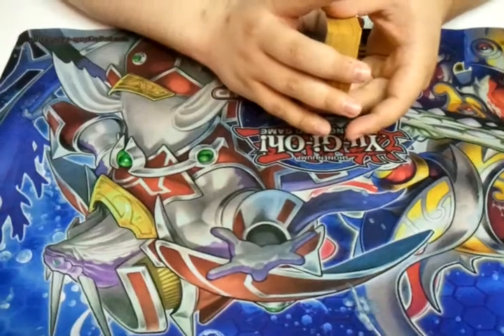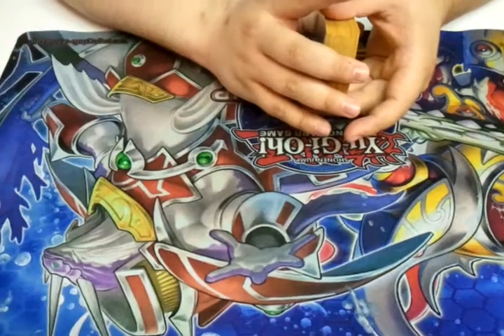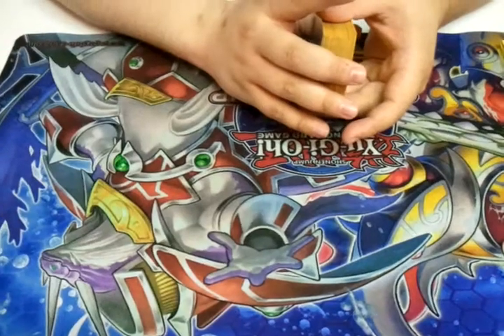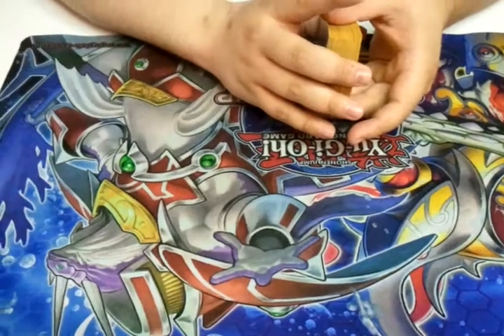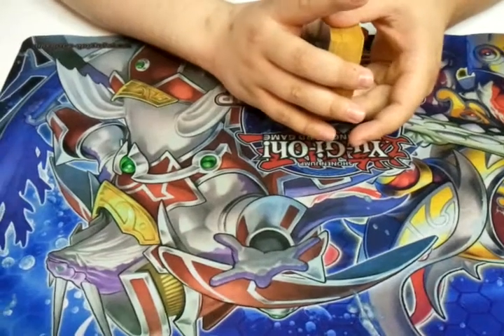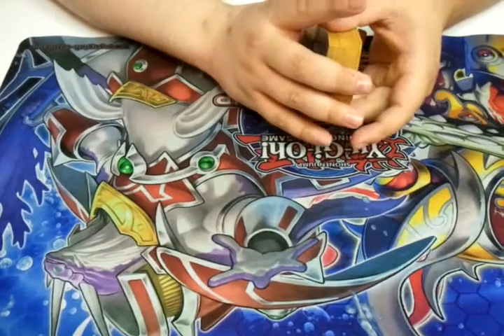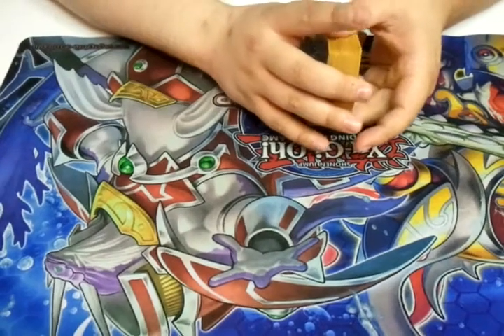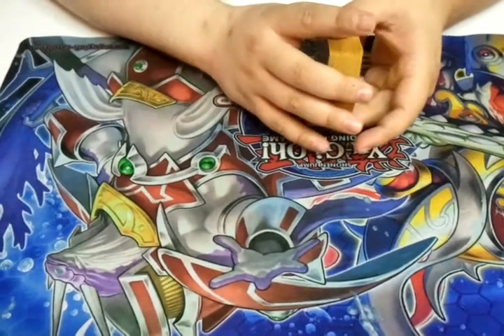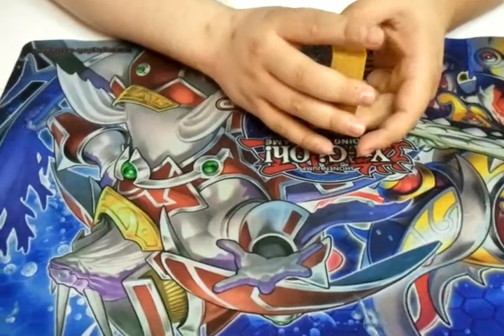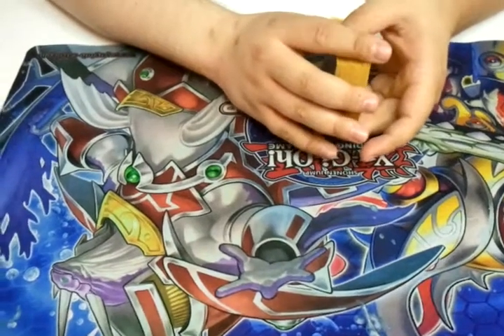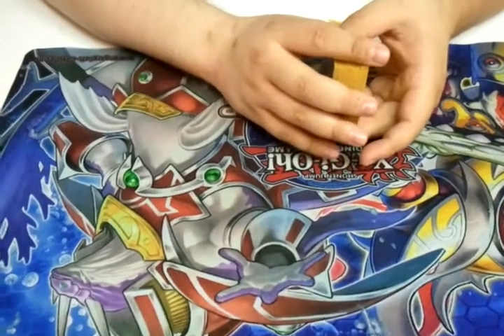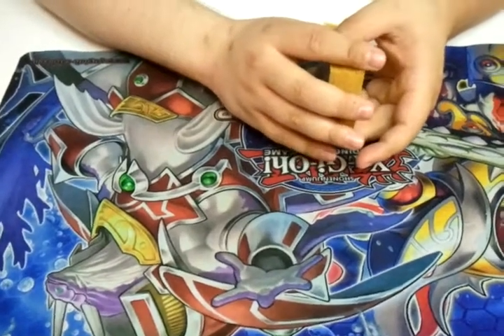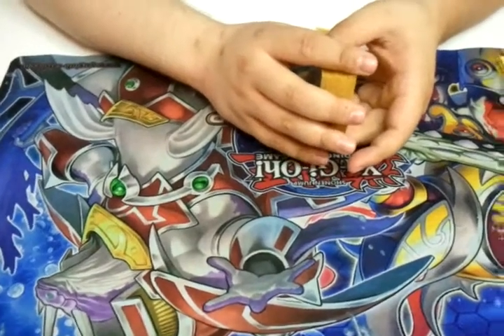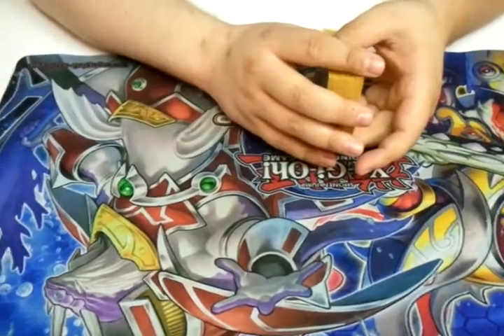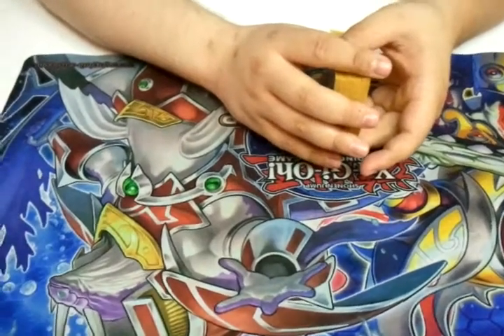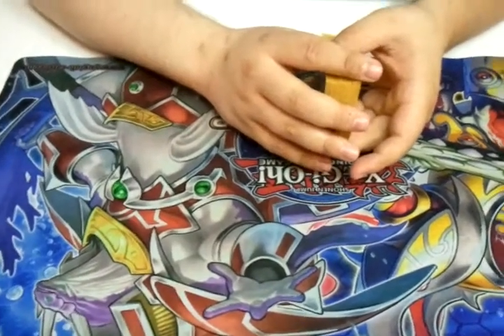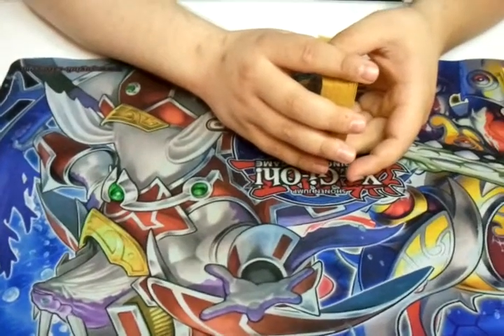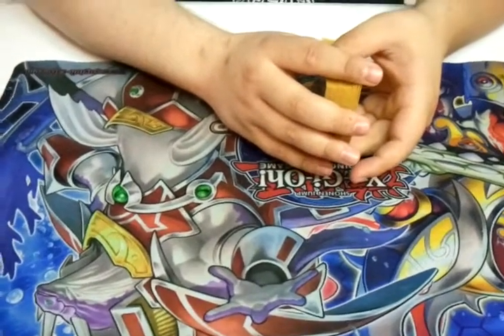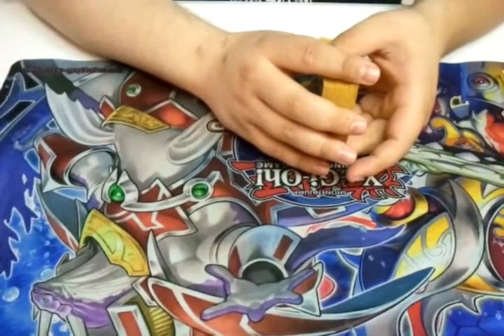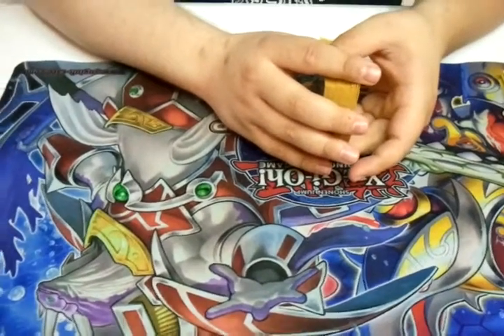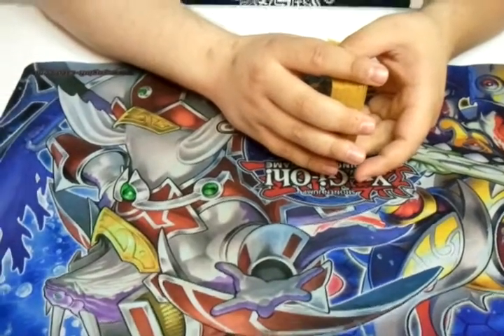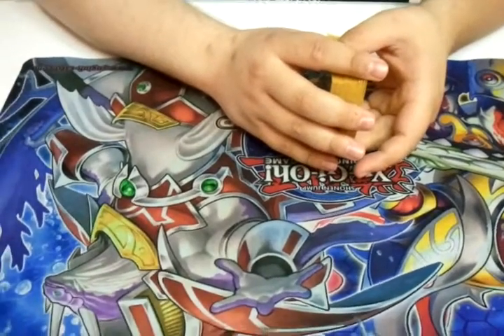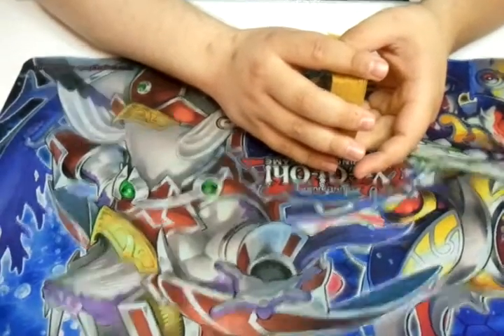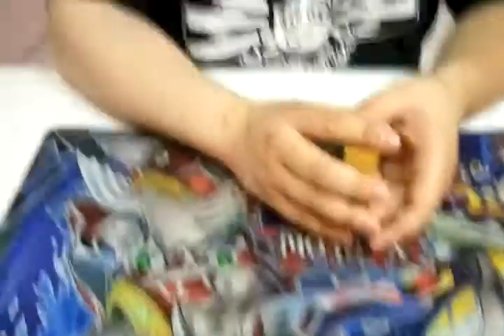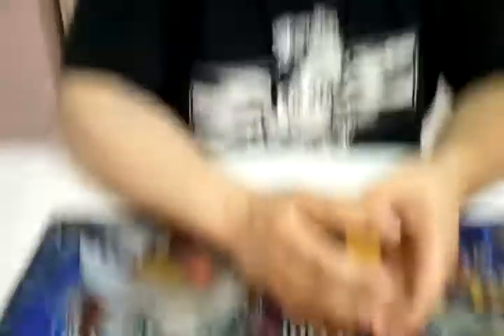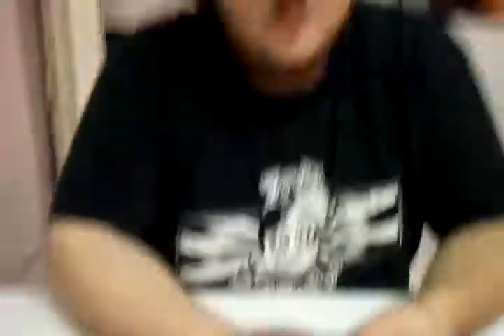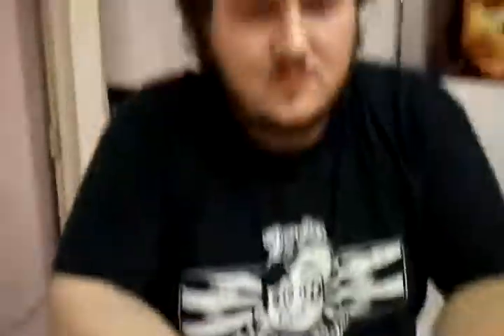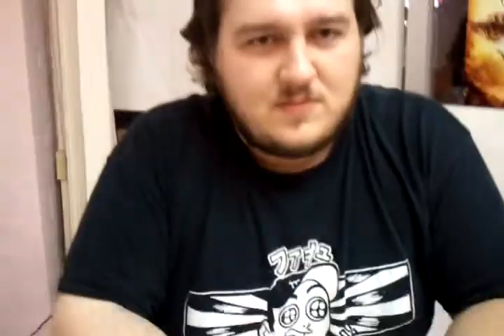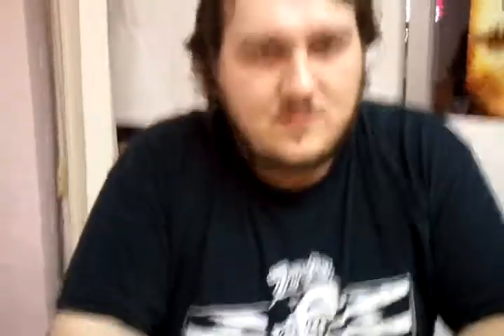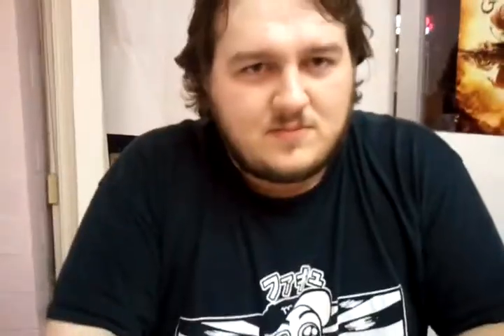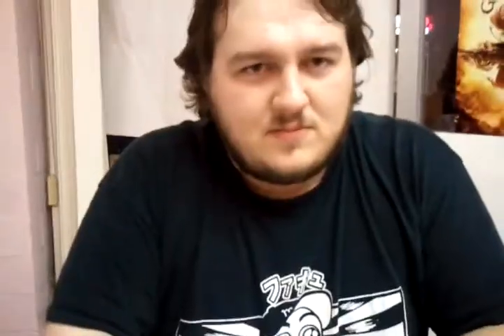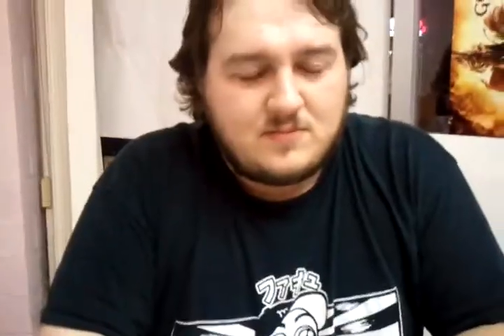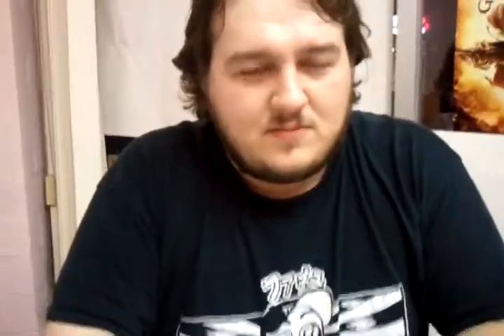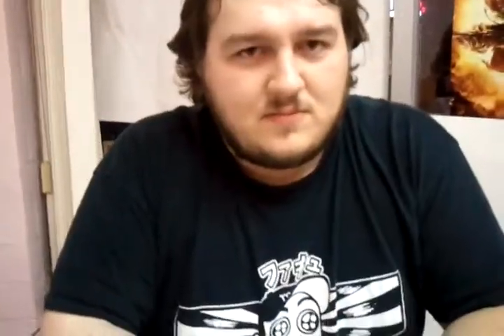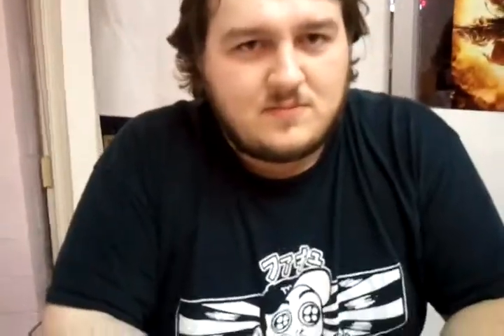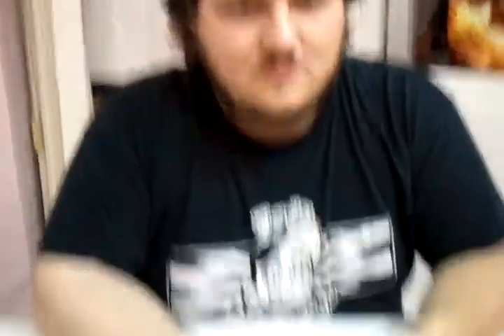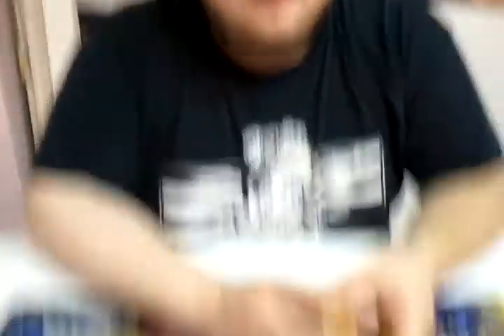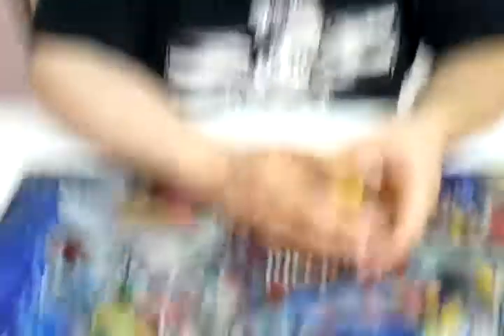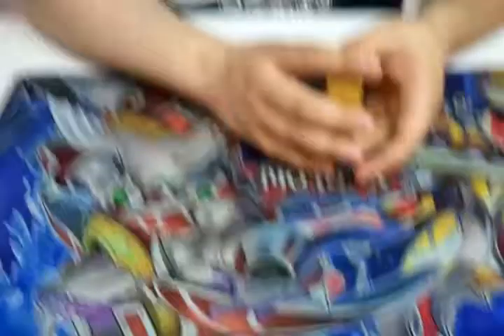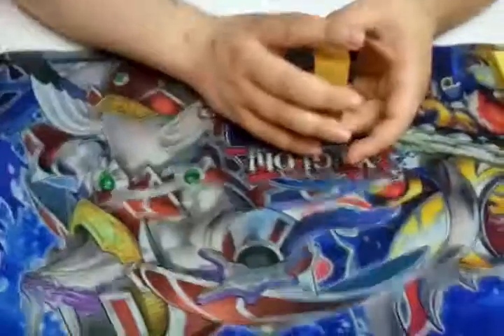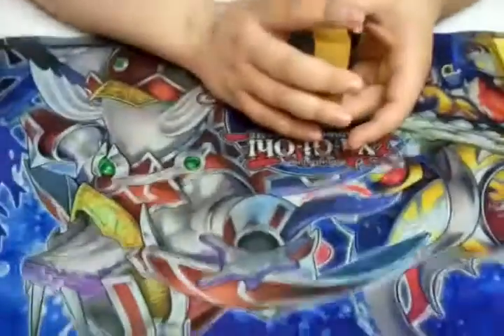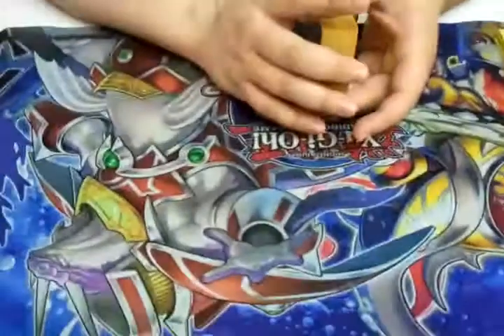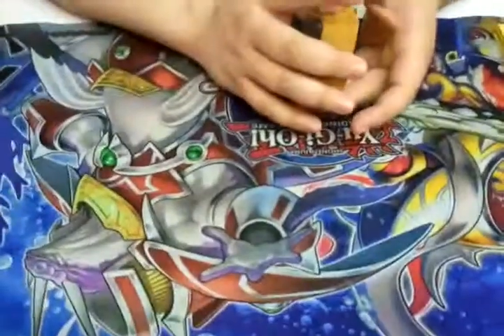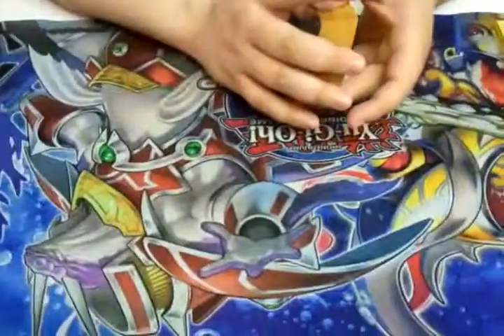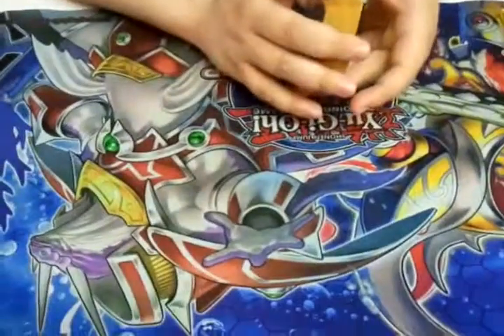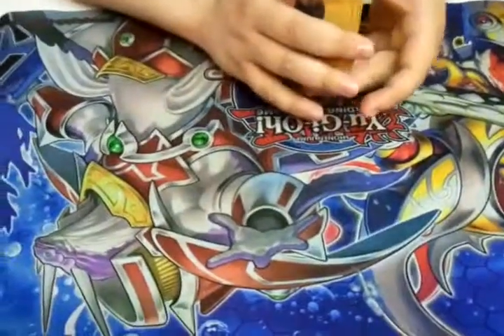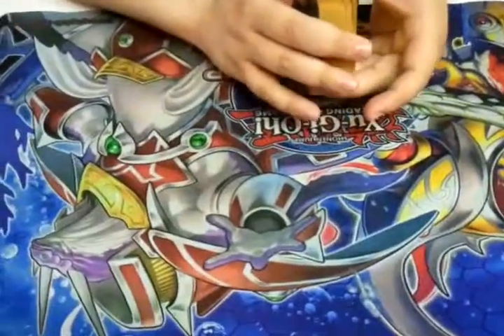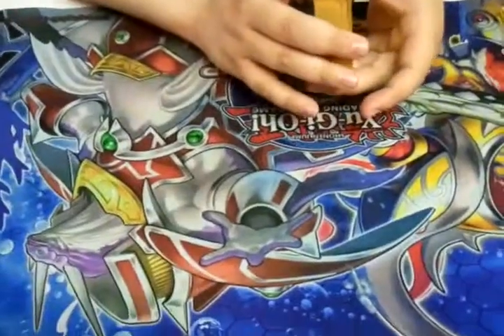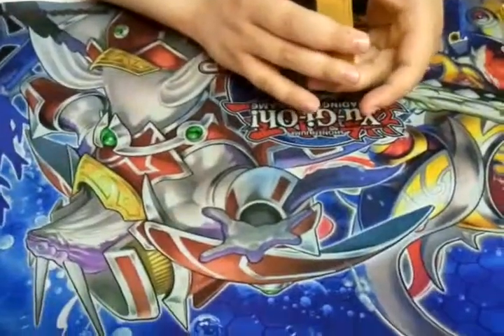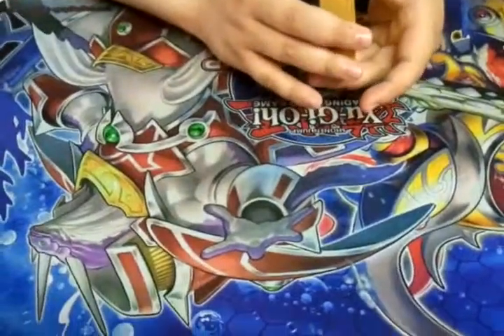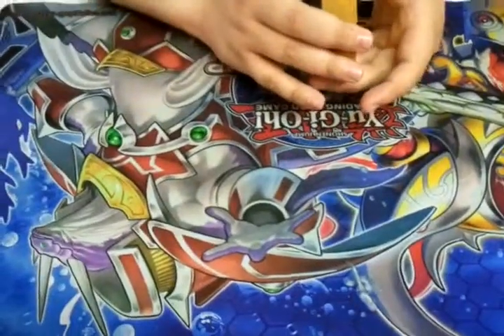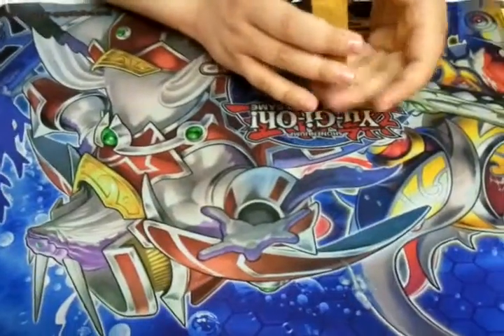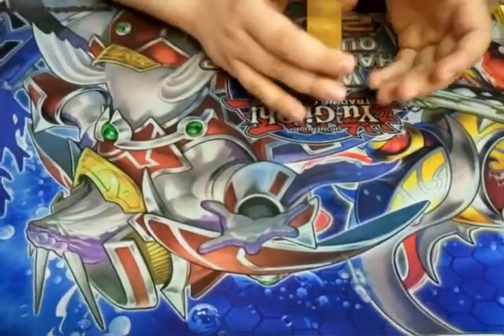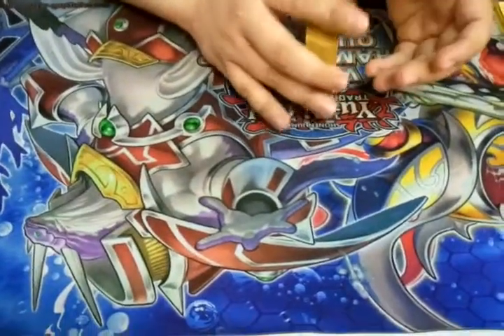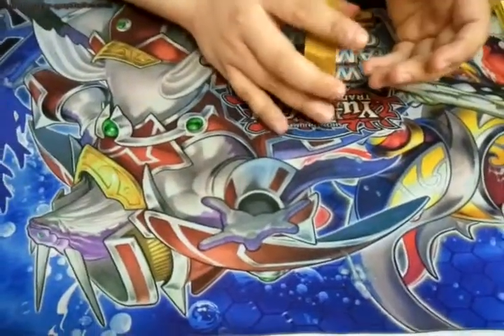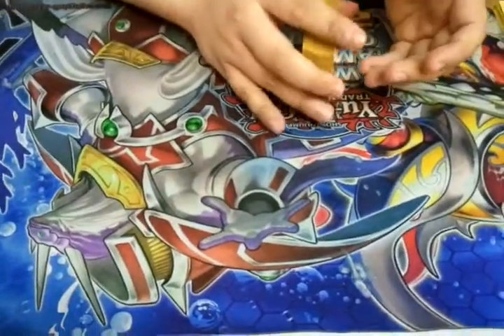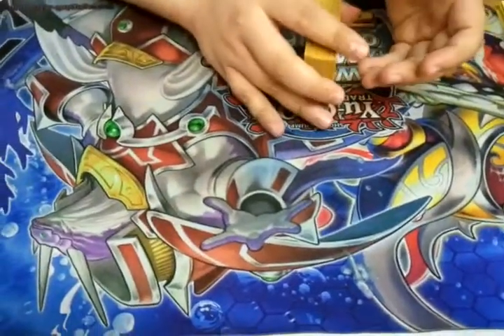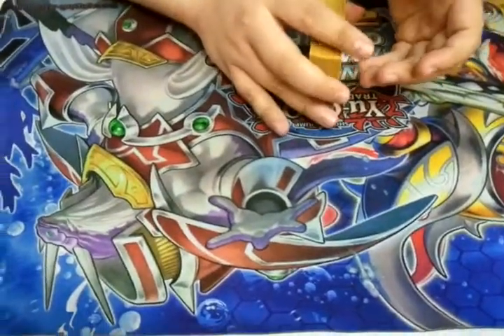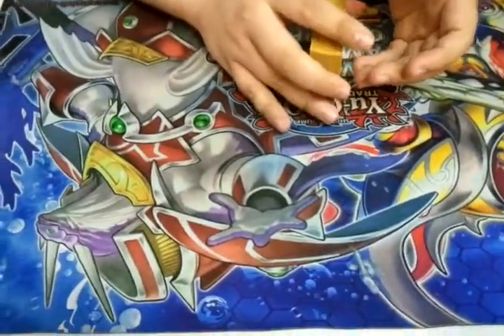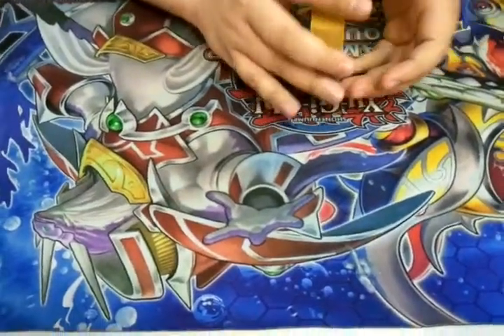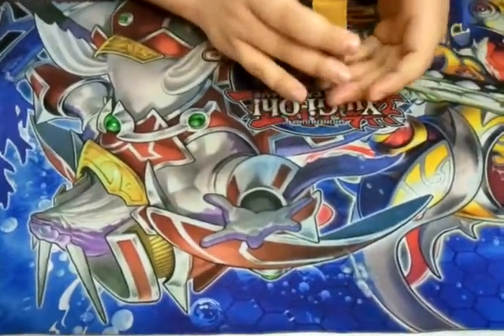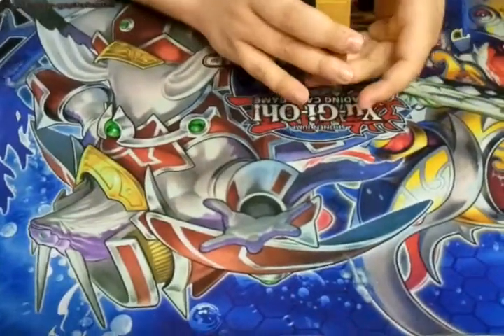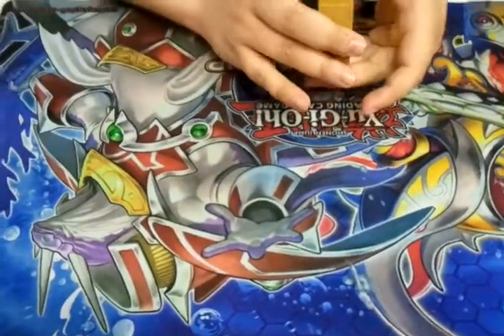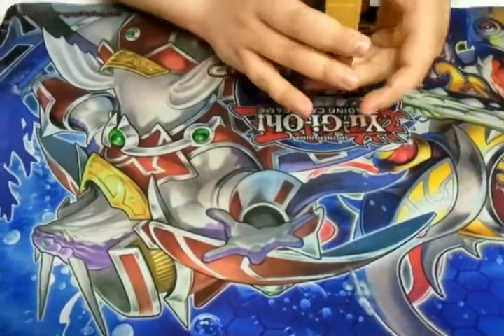Yo, this is Daishon here at Phoenix Animated Games. This is Anthony, here doing a deck profile on Fire Kings, and whenever you're ready, take it away.